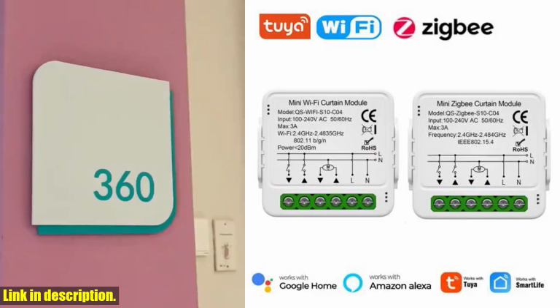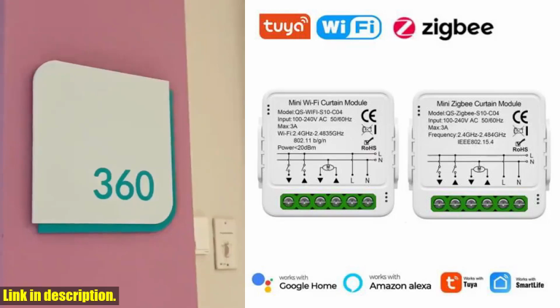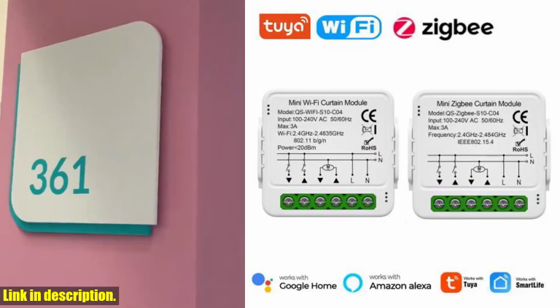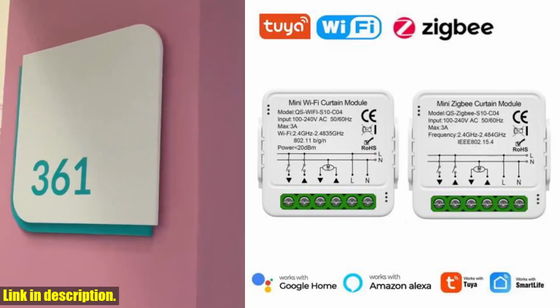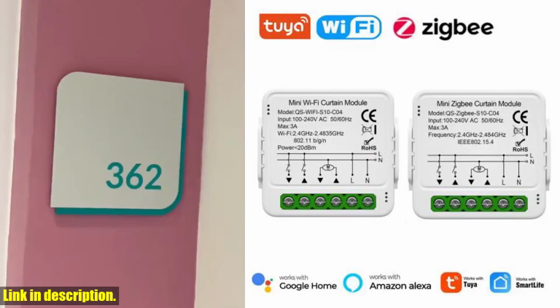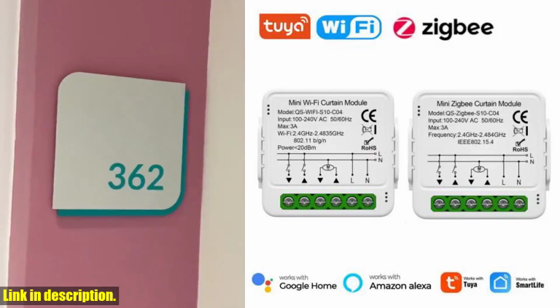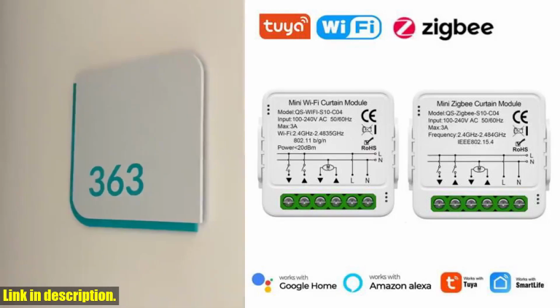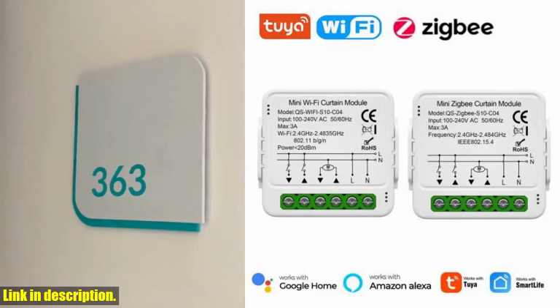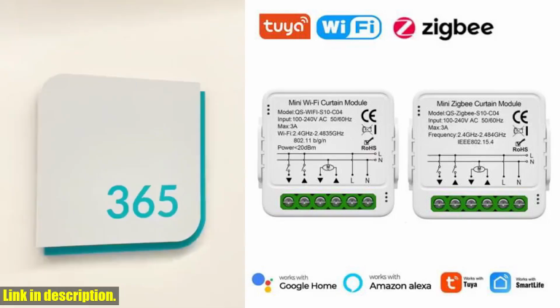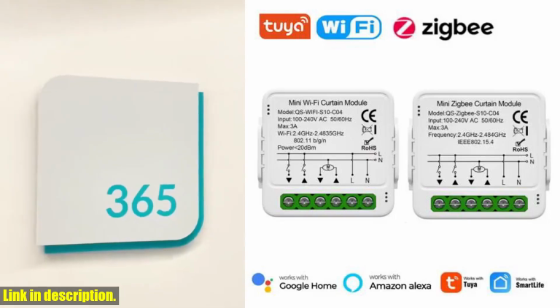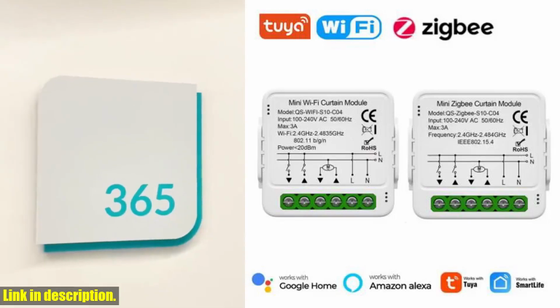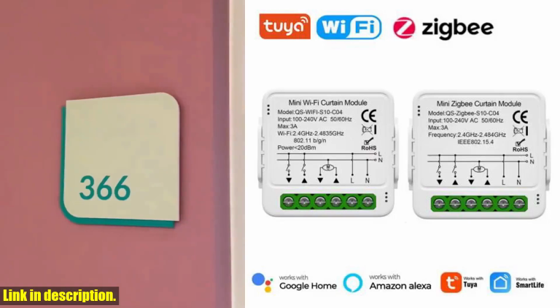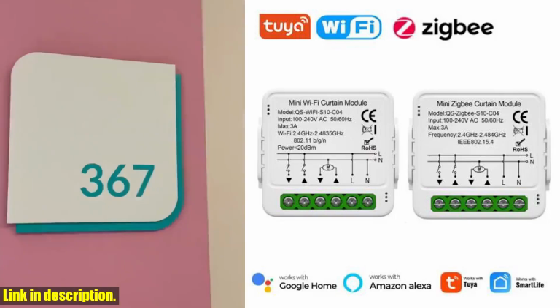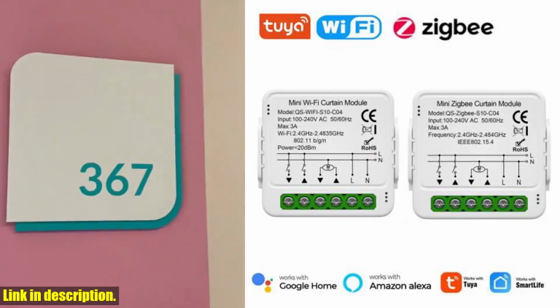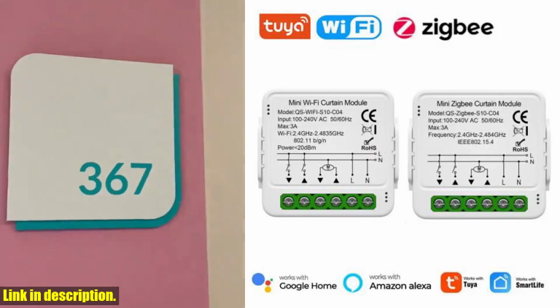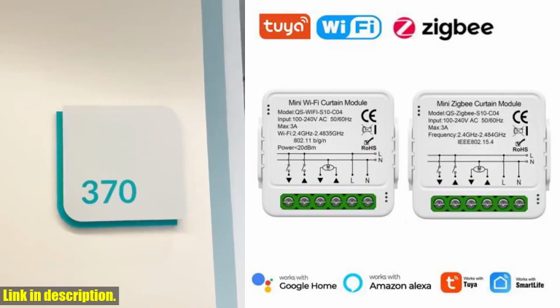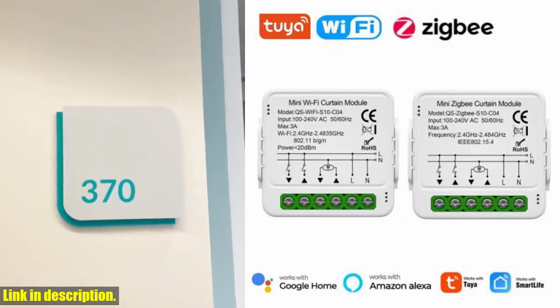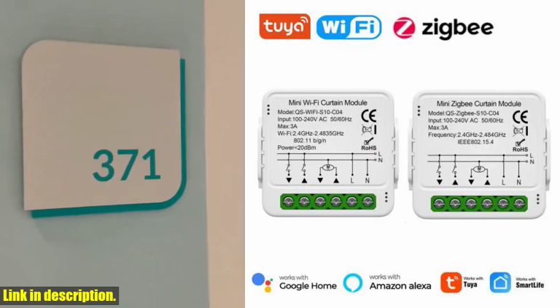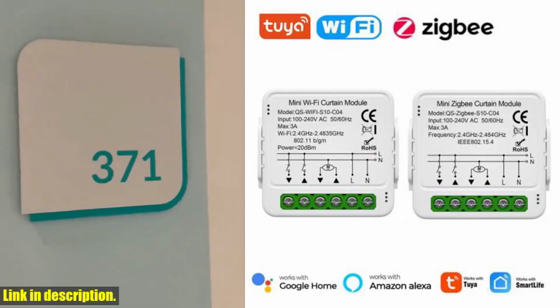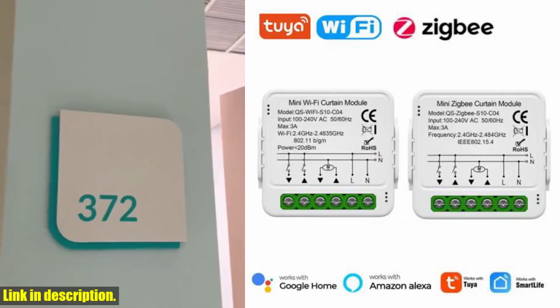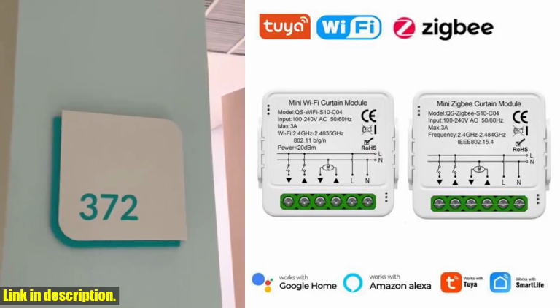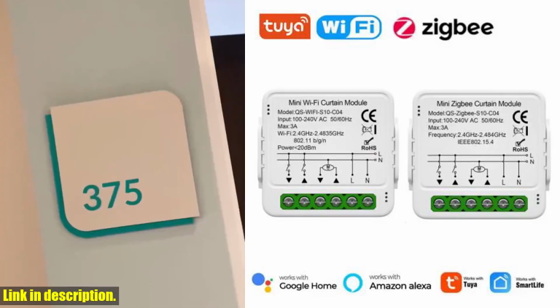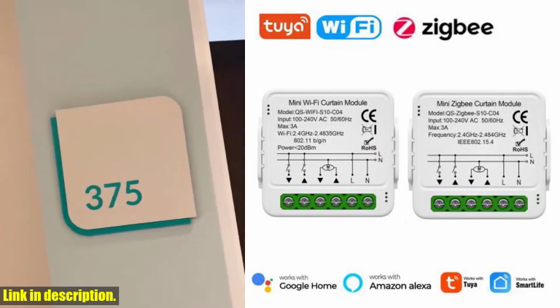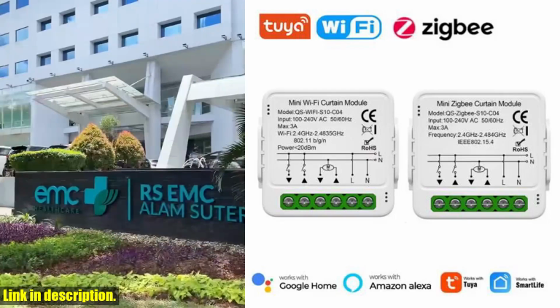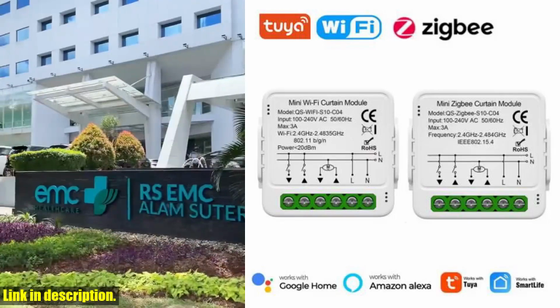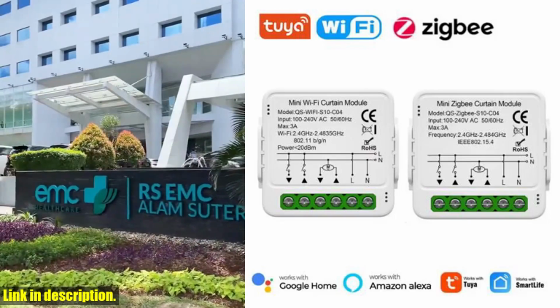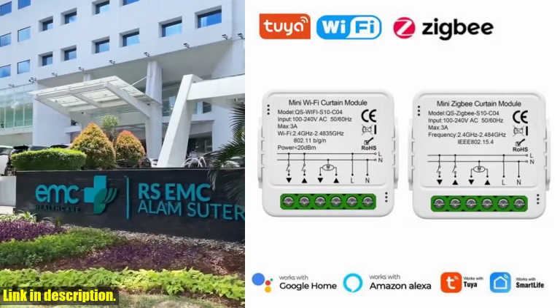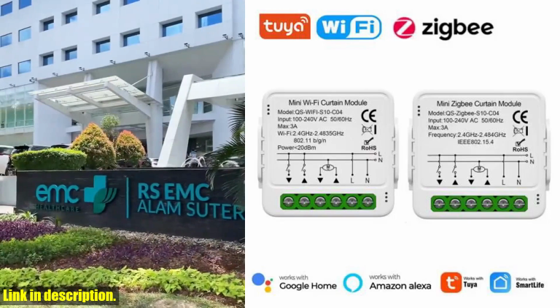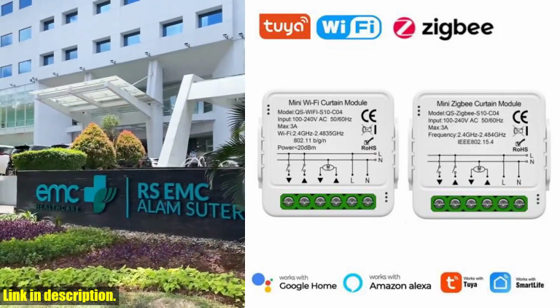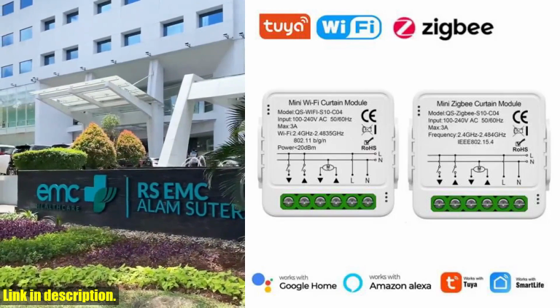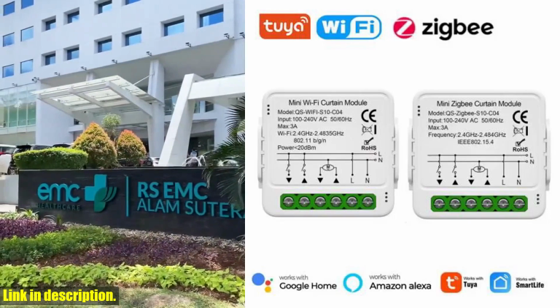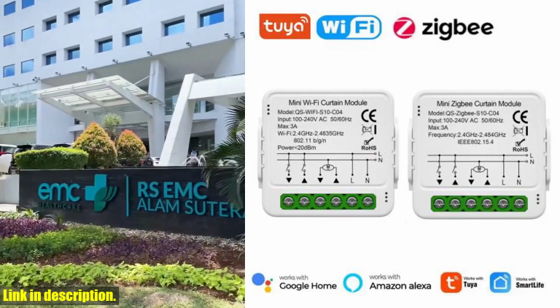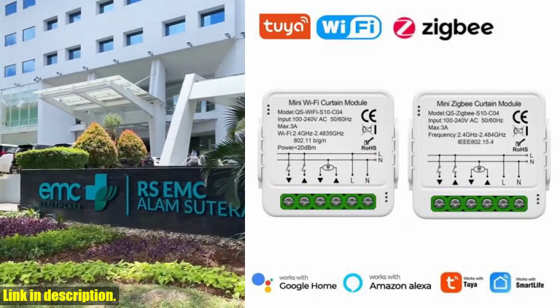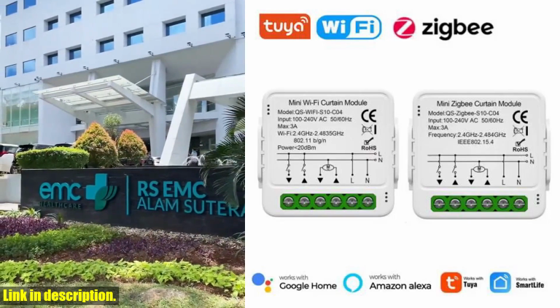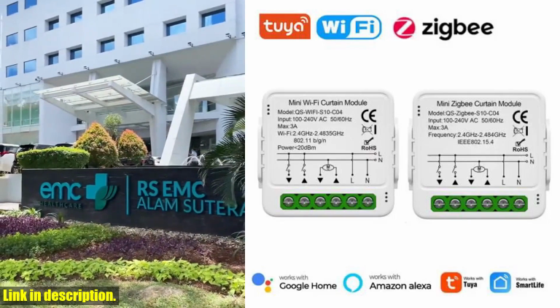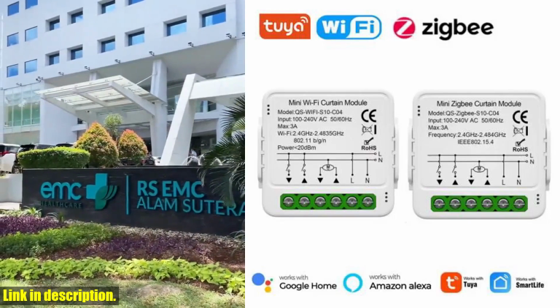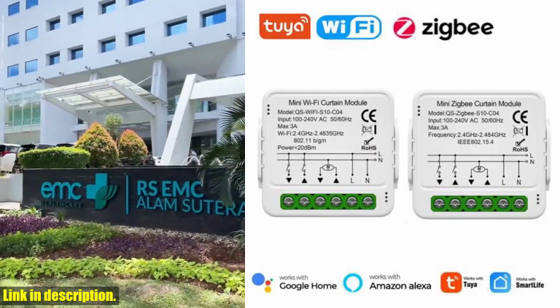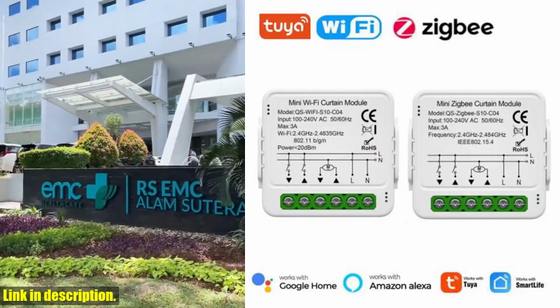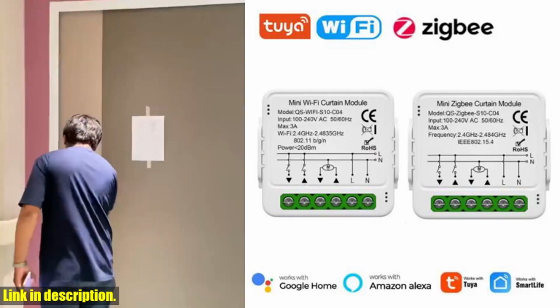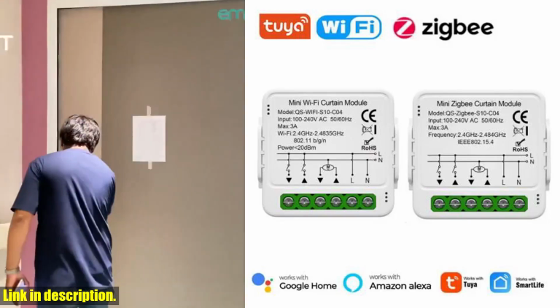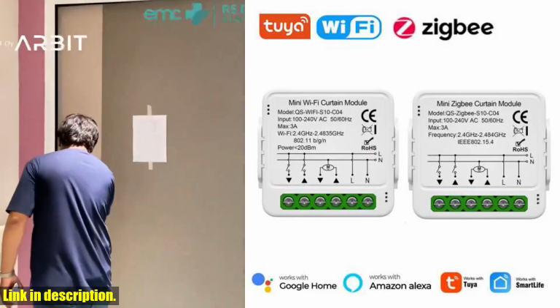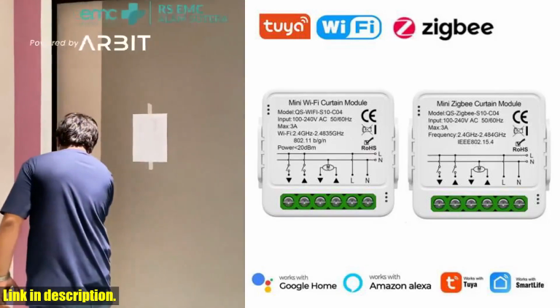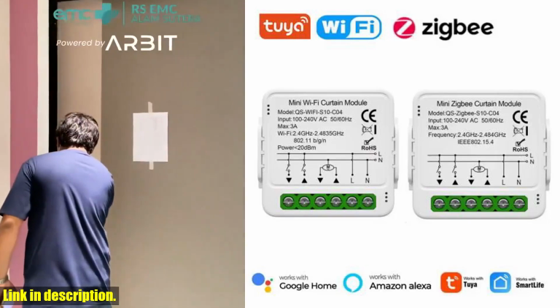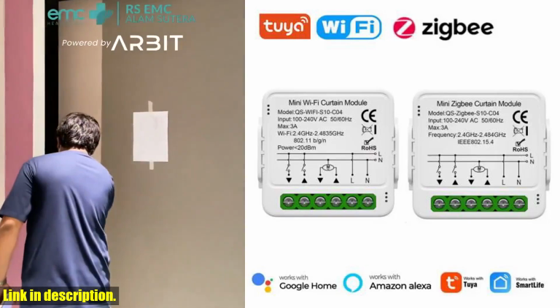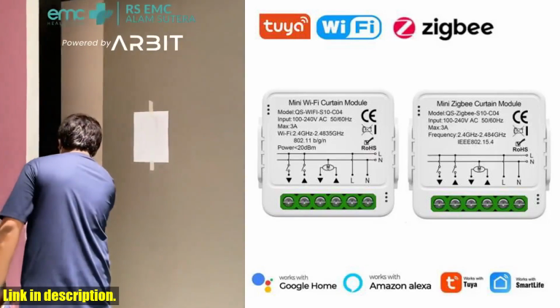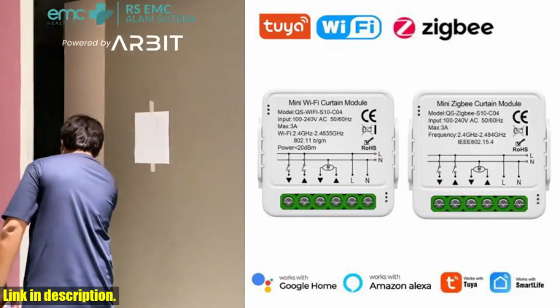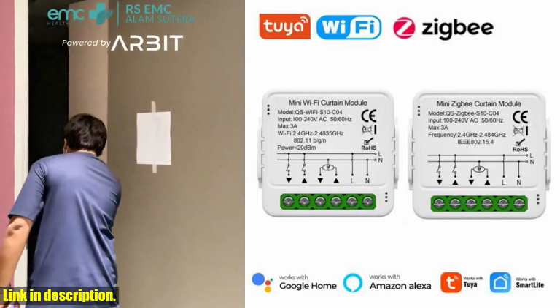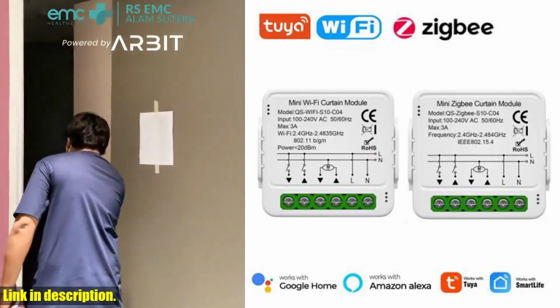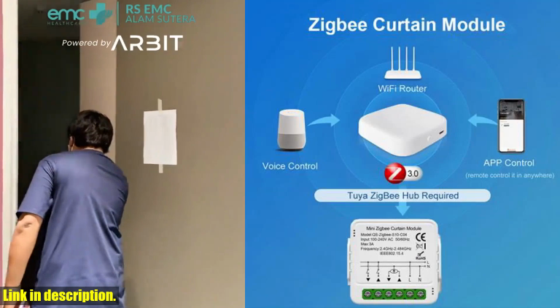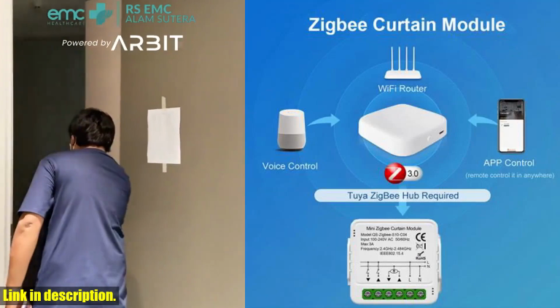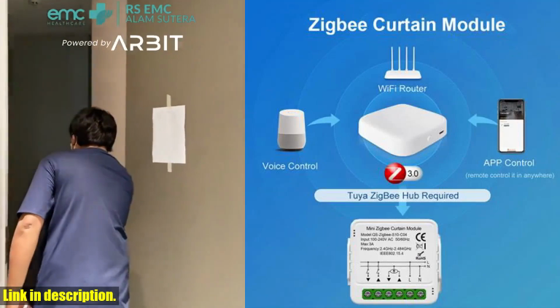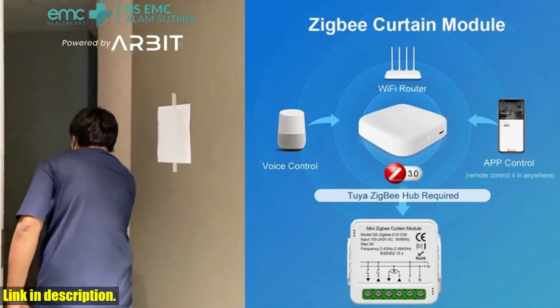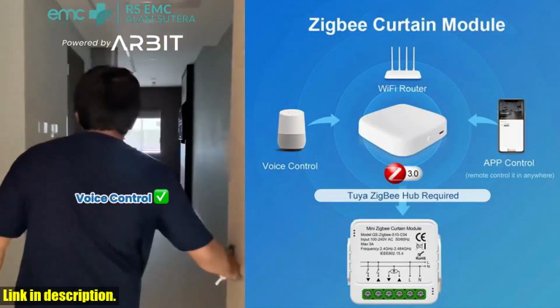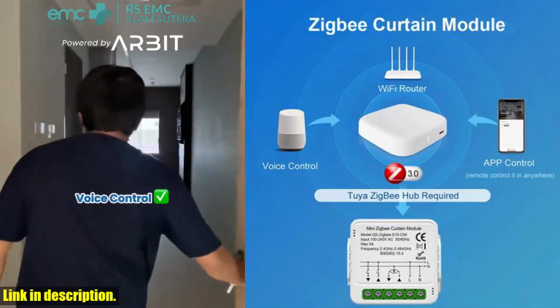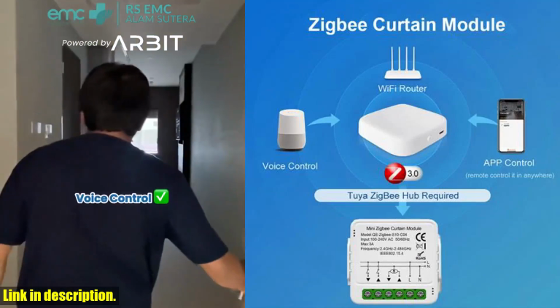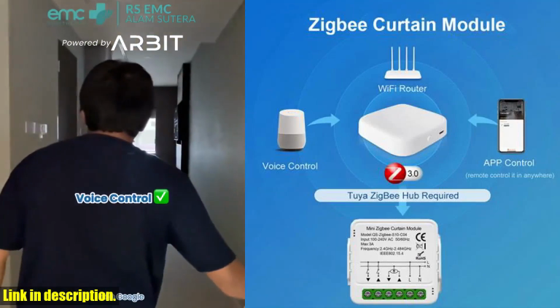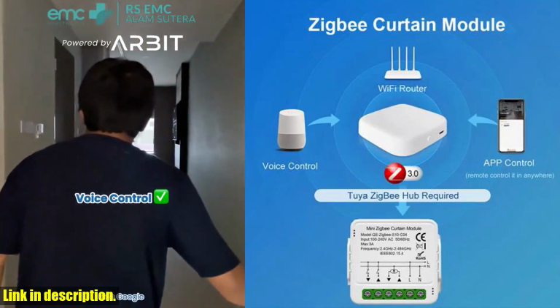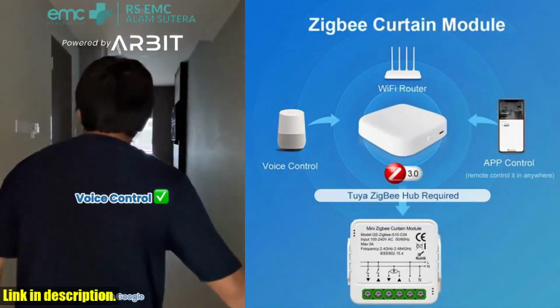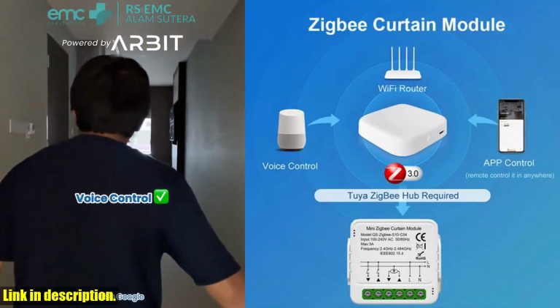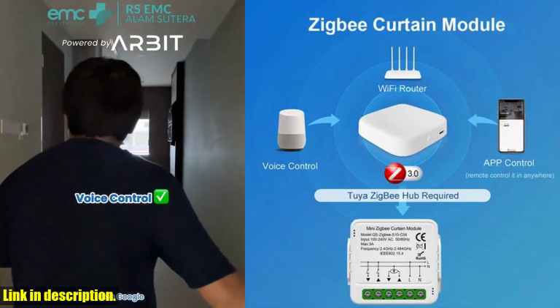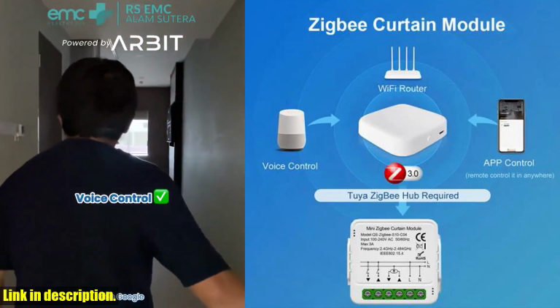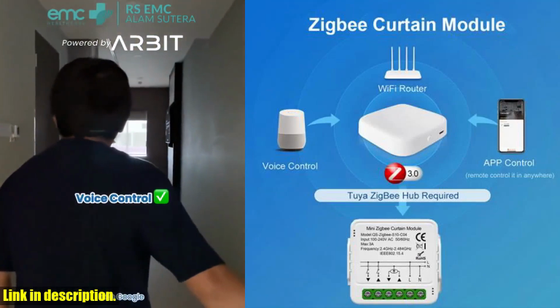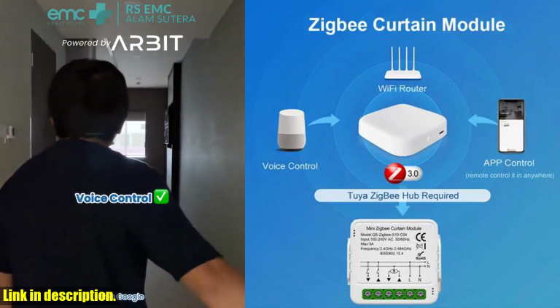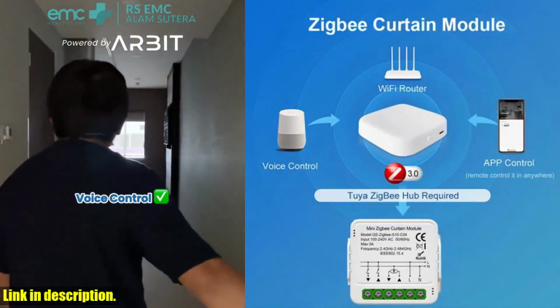Hey there, welcome back to our channel. If you're looking to upgrade your home to a smarter one, then you're in the right place.